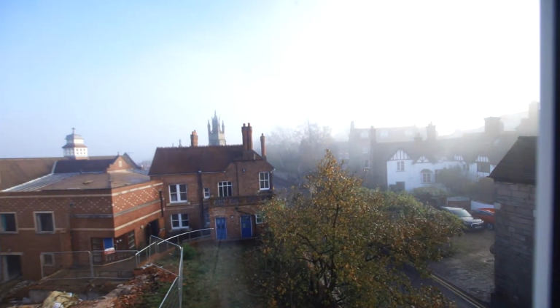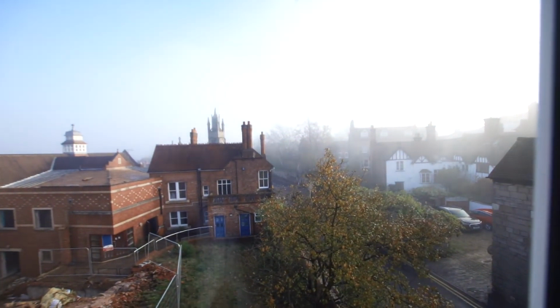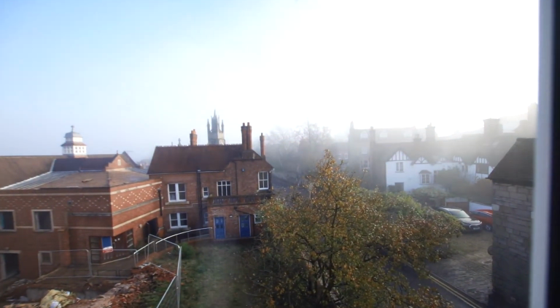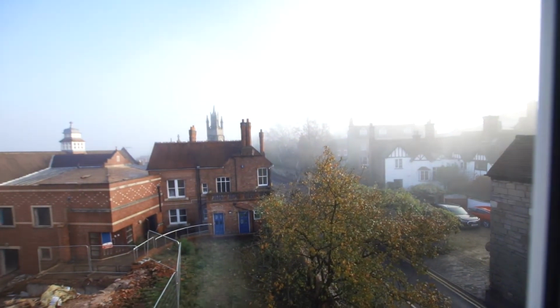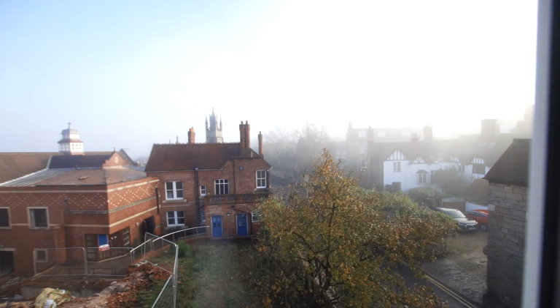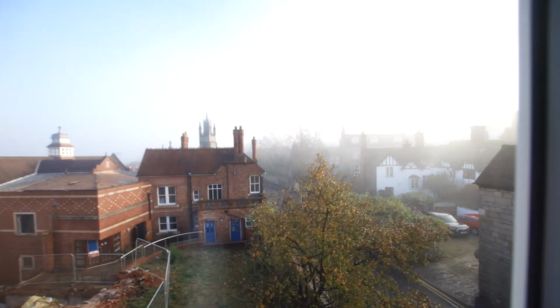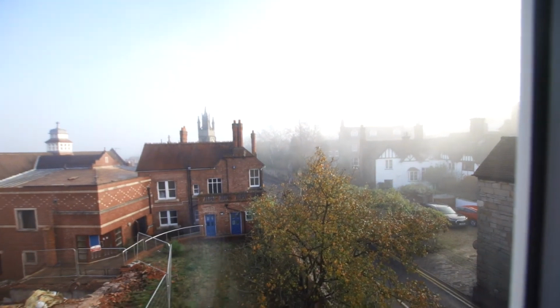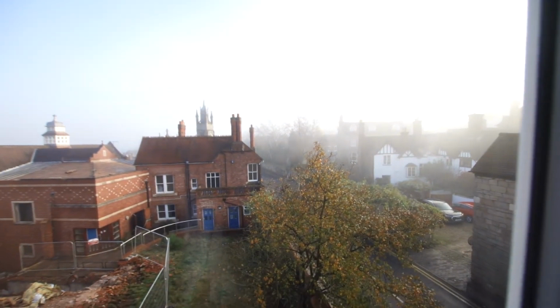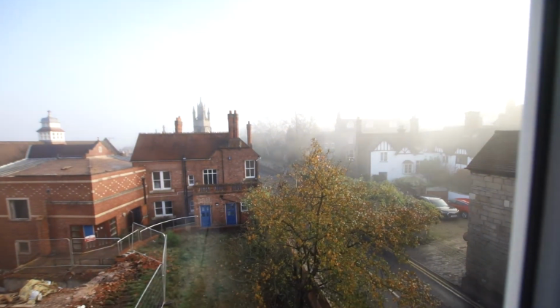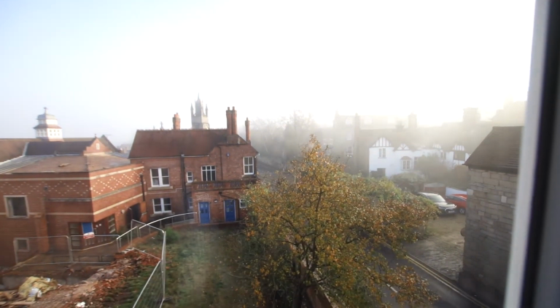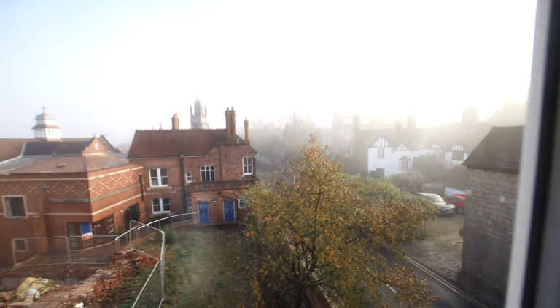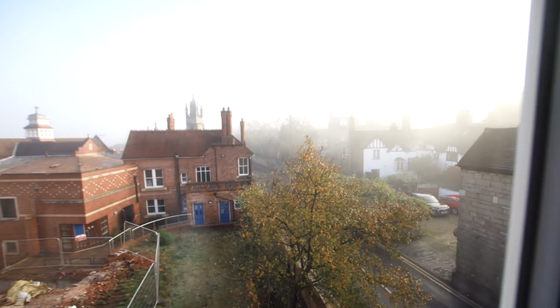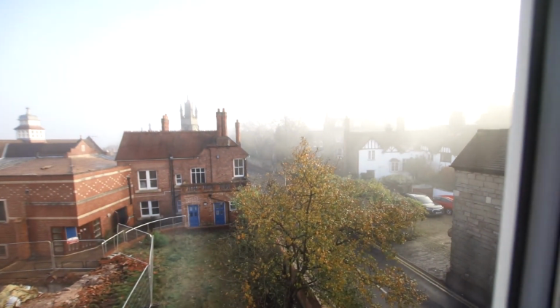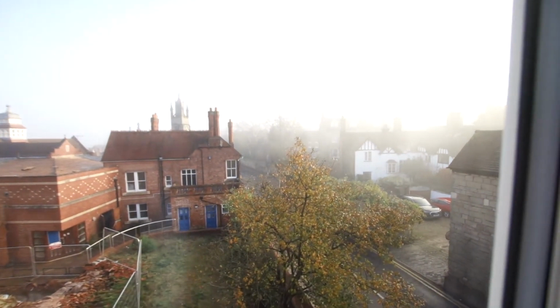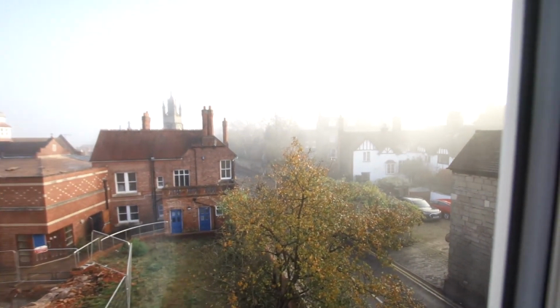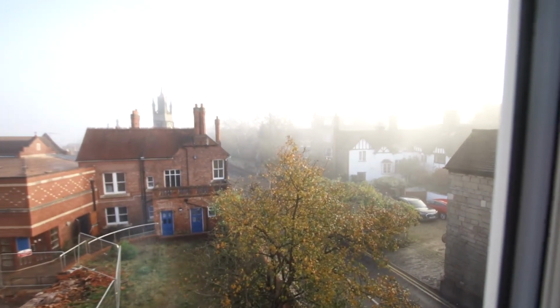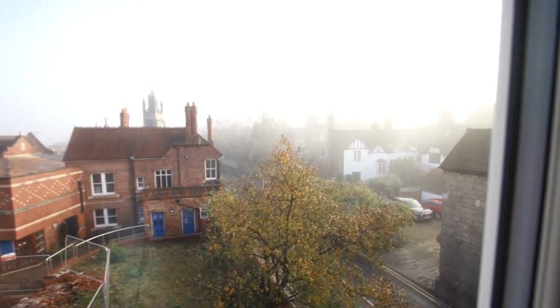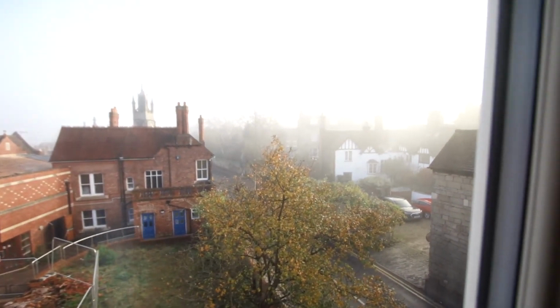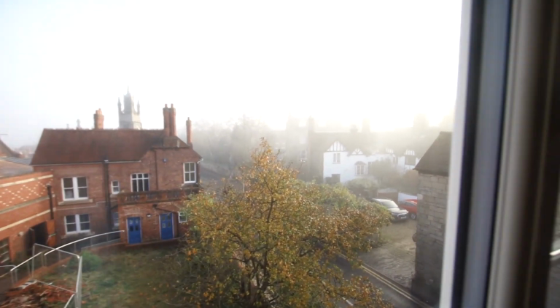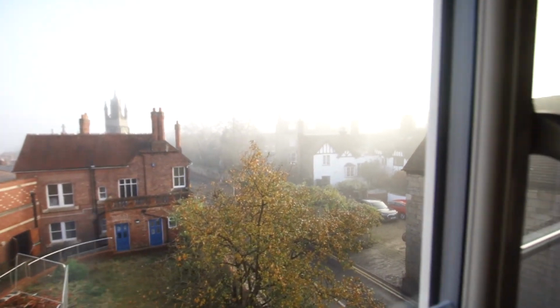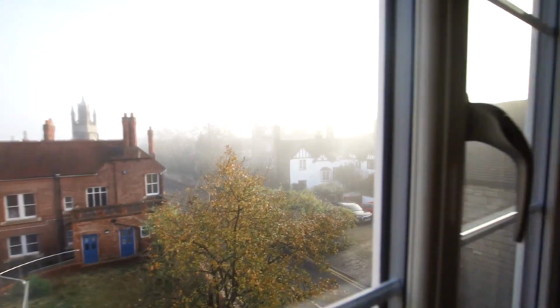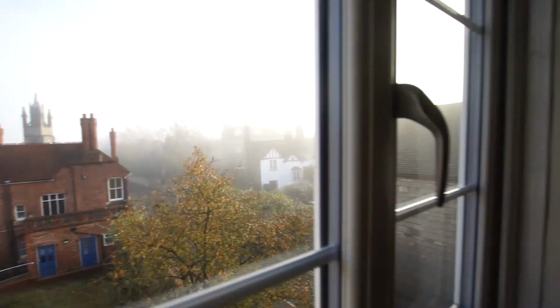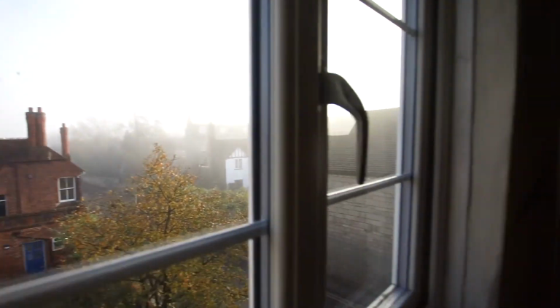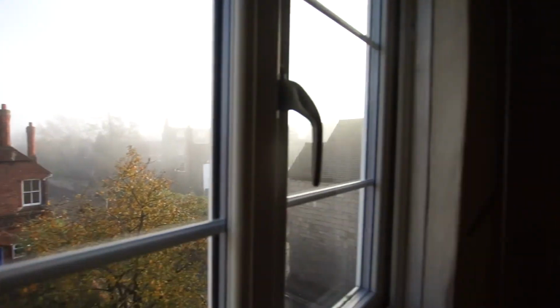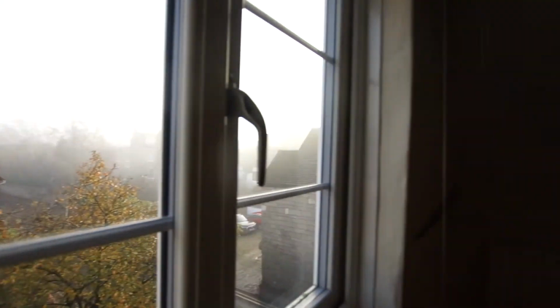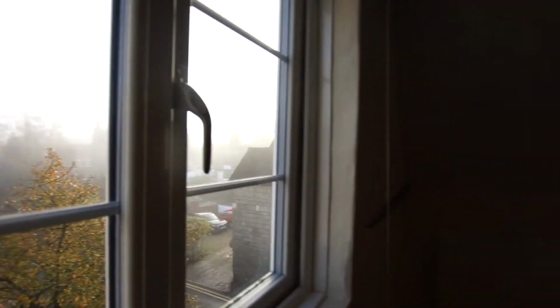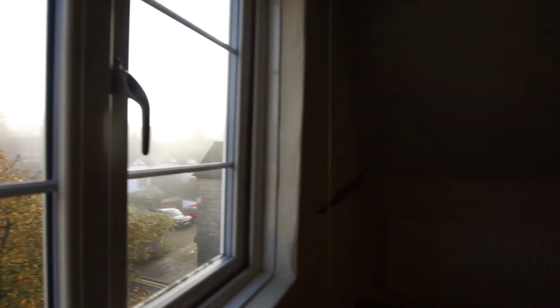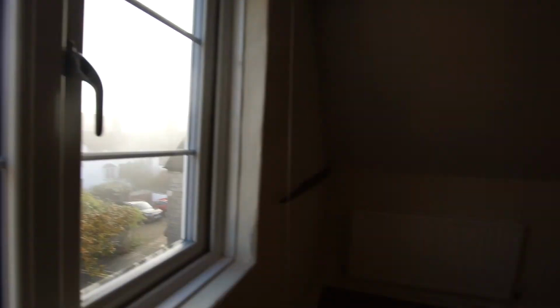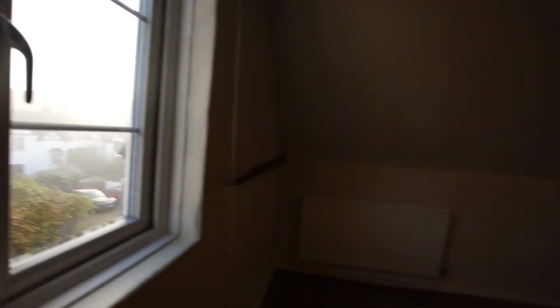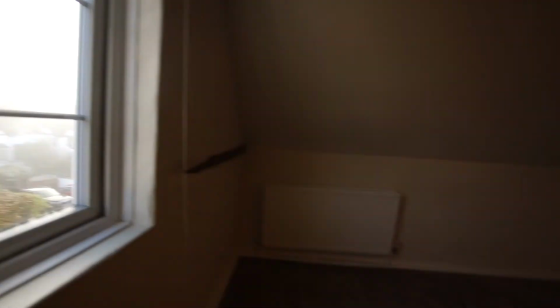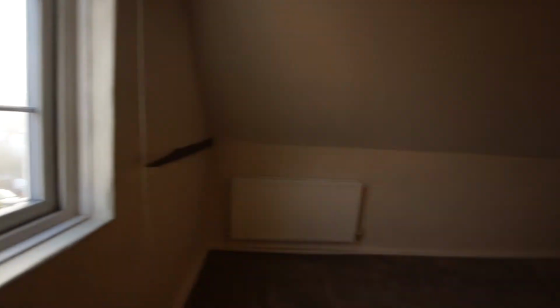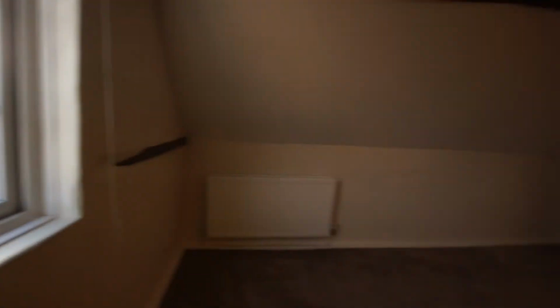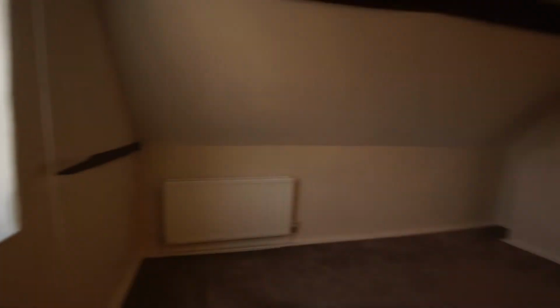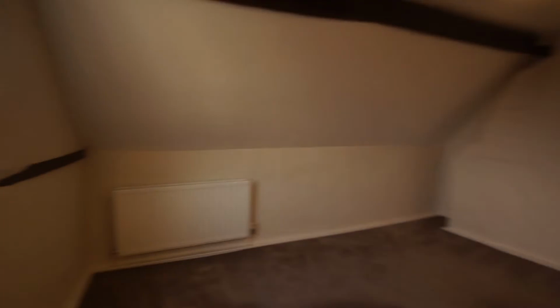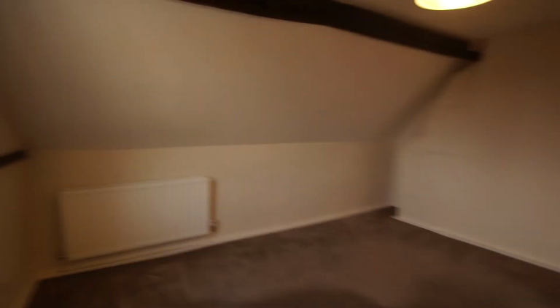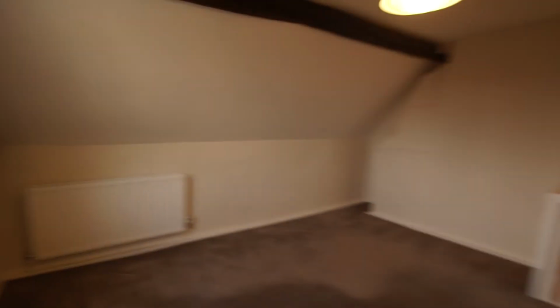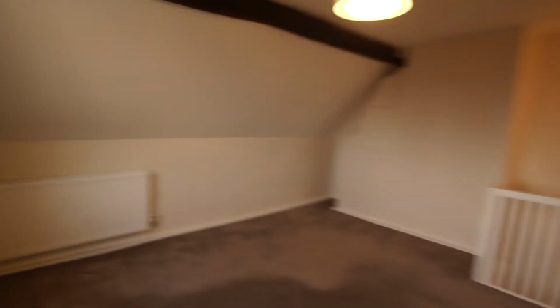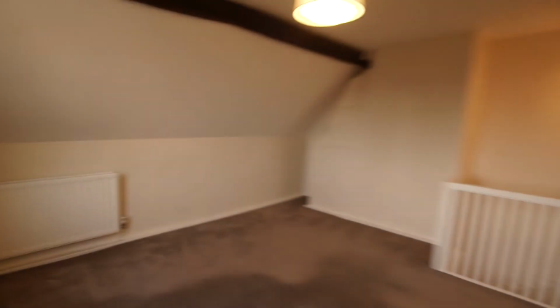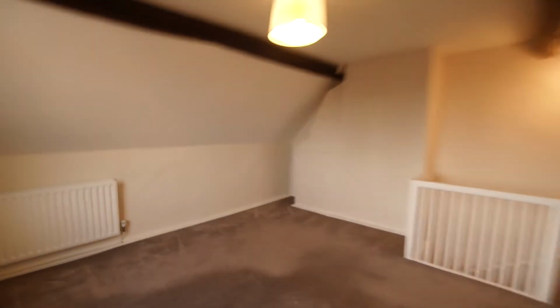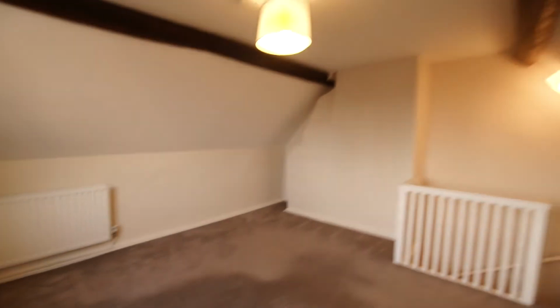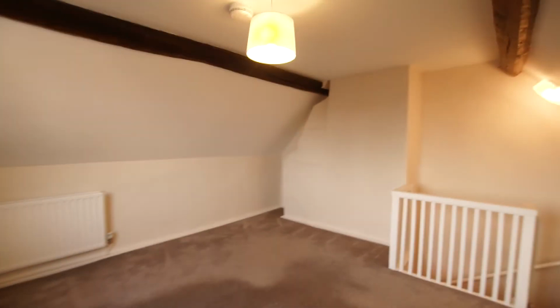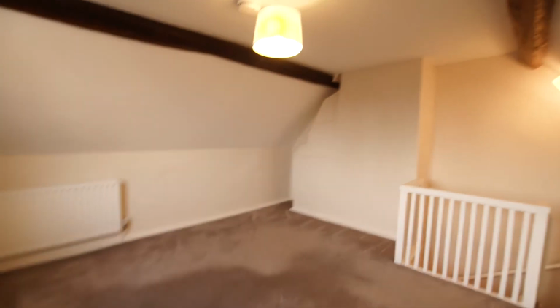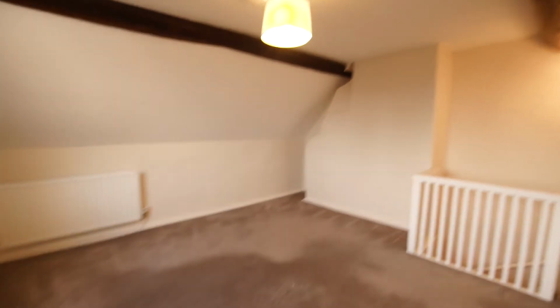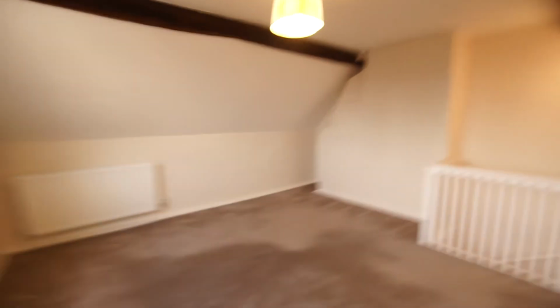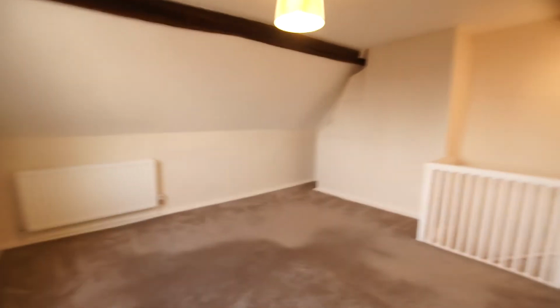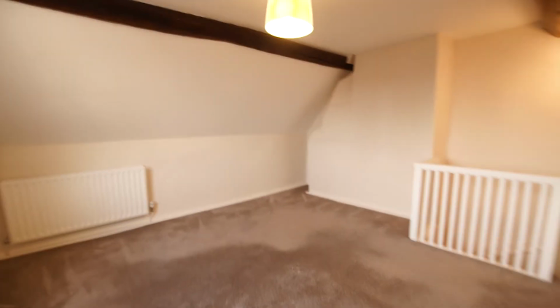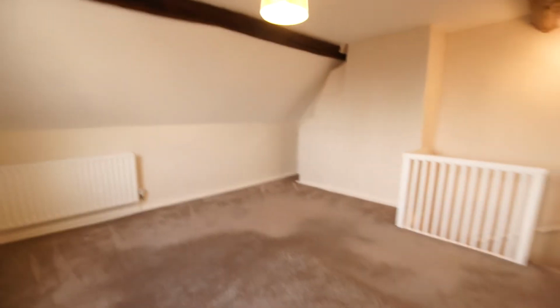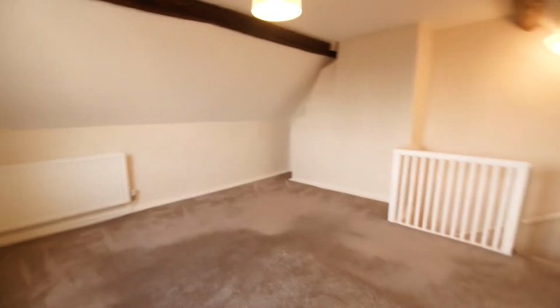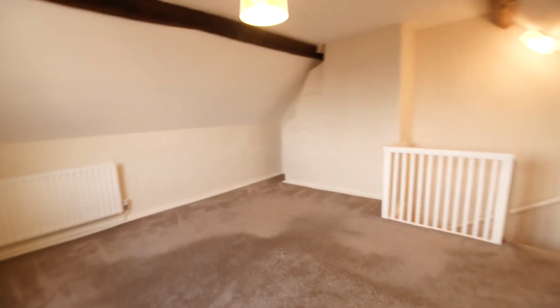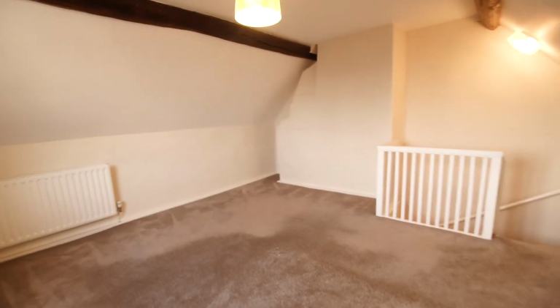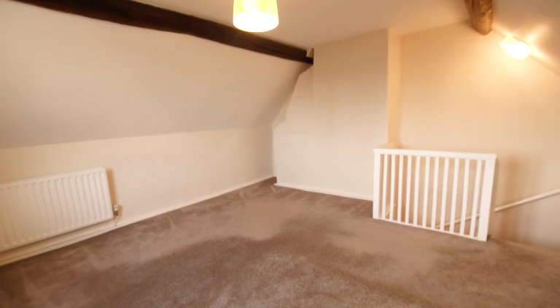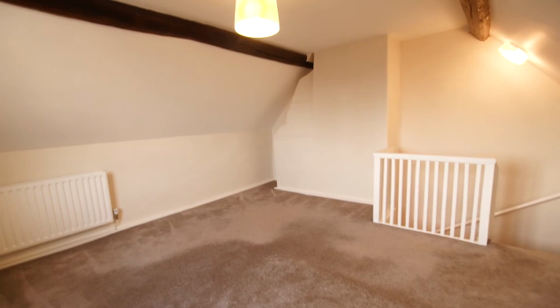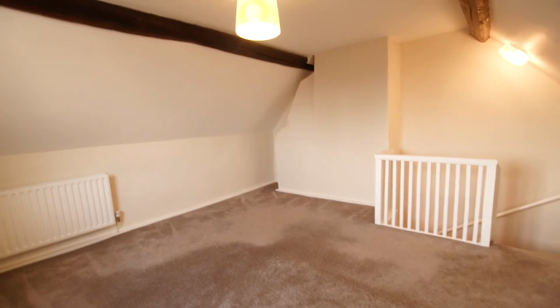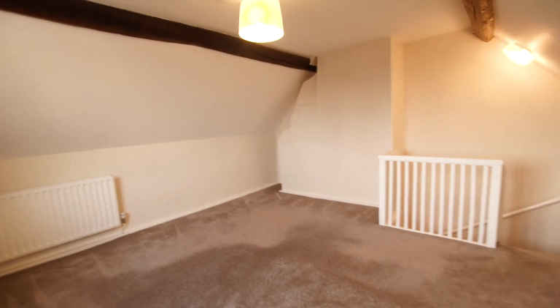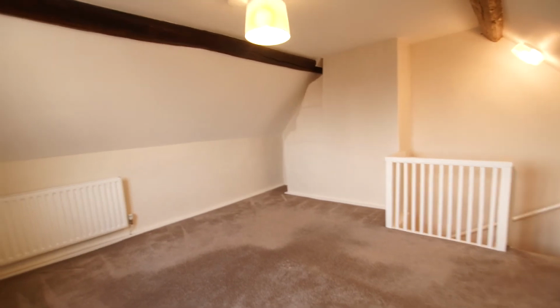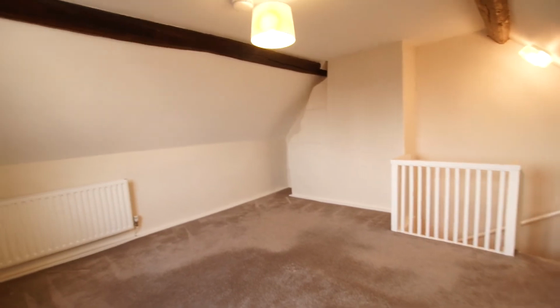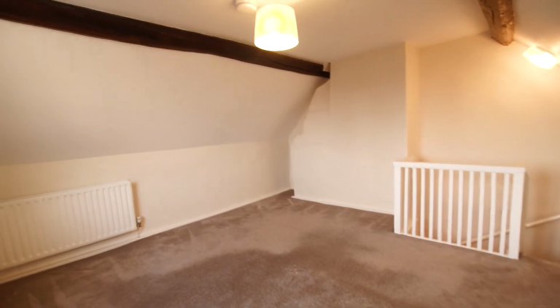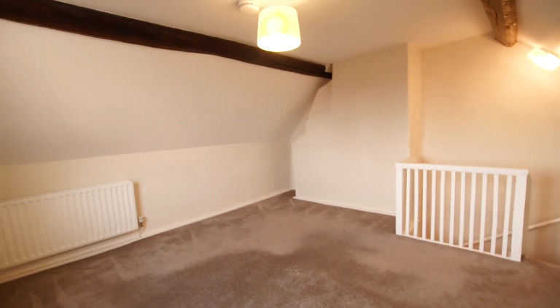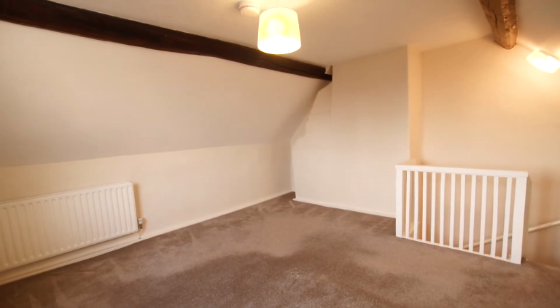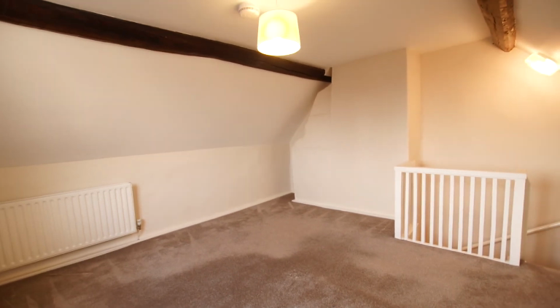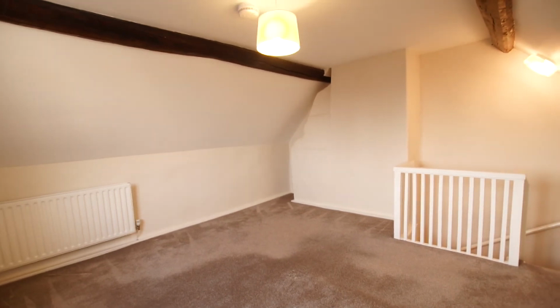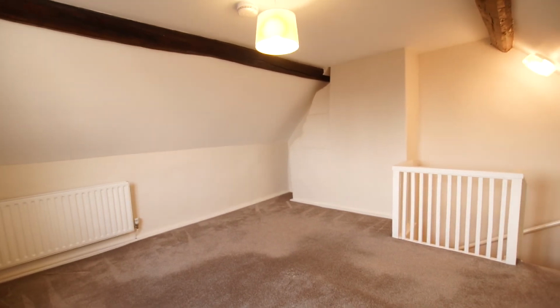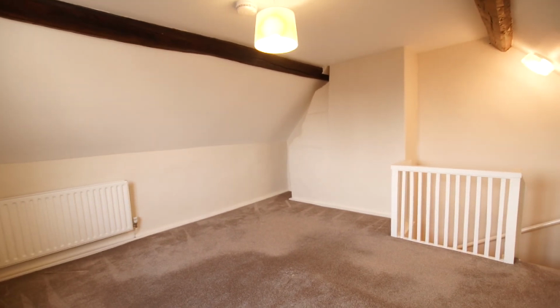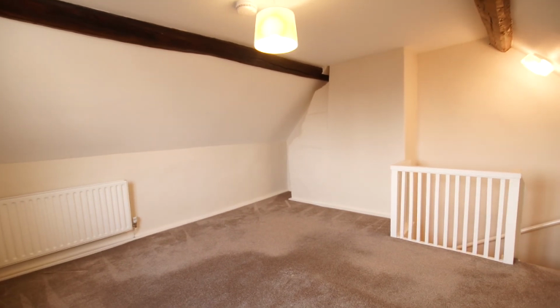If you'd like to know more about the property or arrange a viewing, please do give us a call and we'll be delighted to help you.